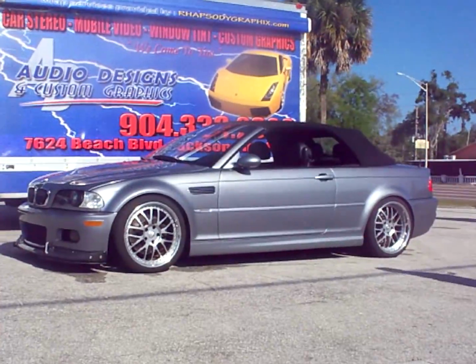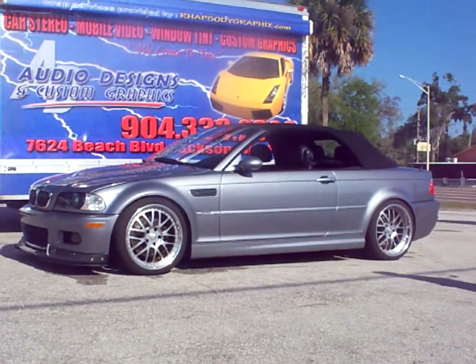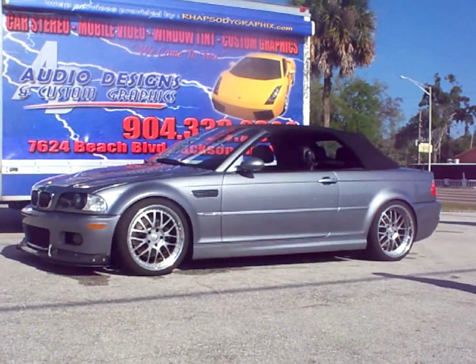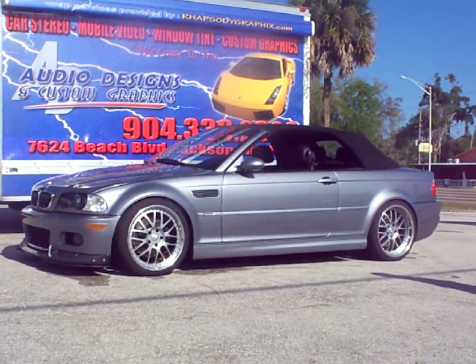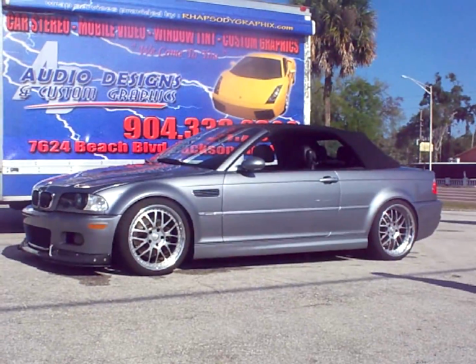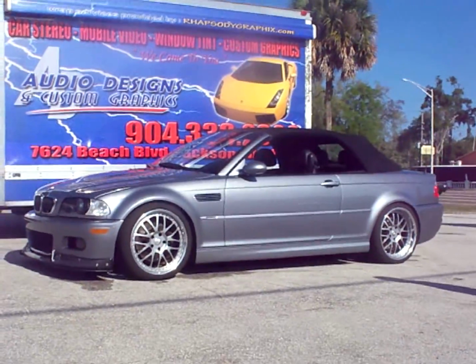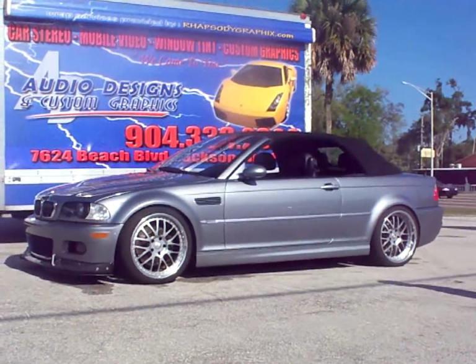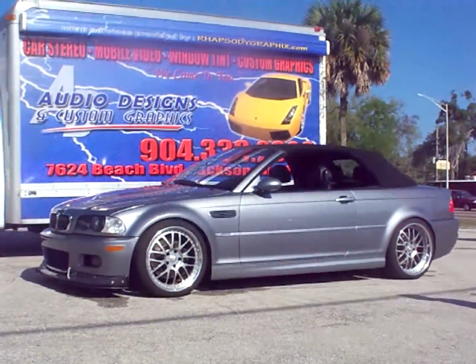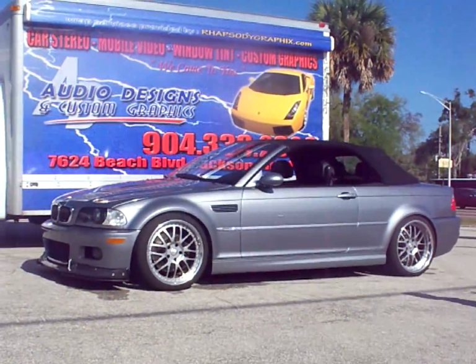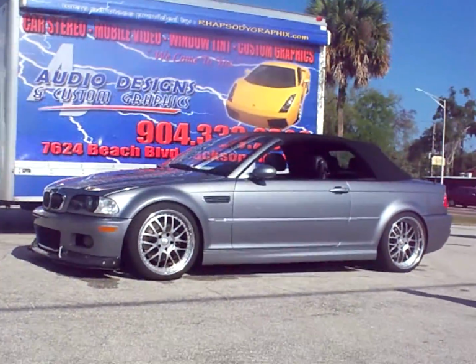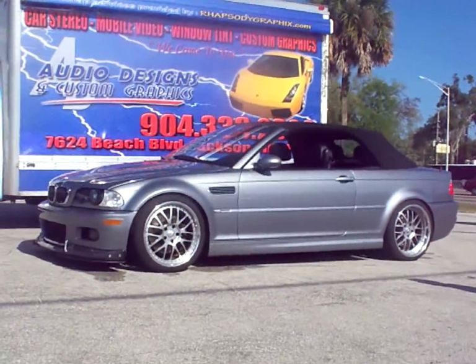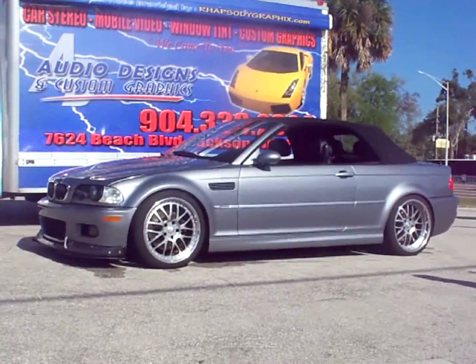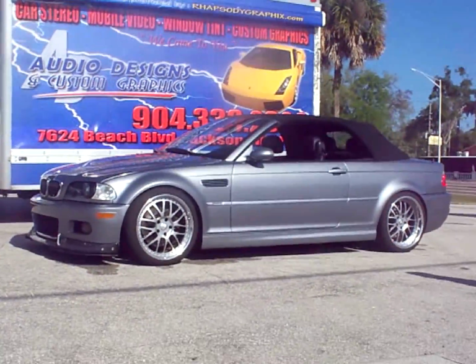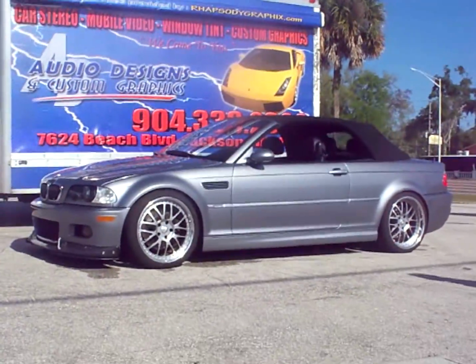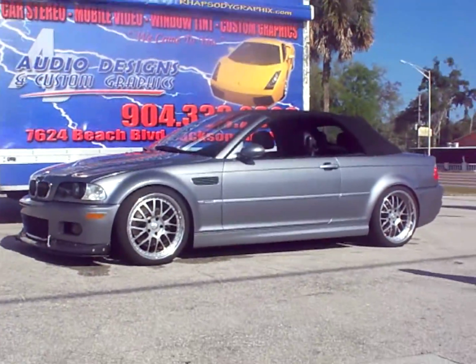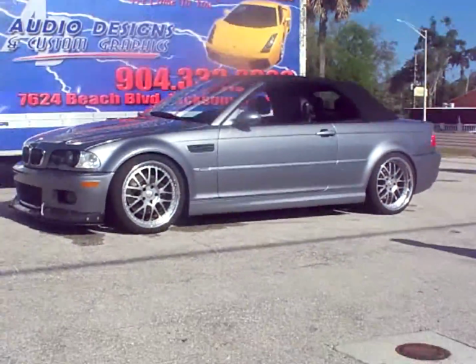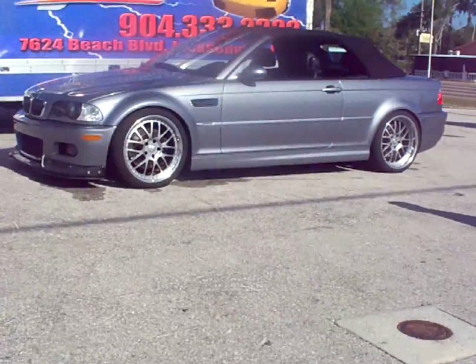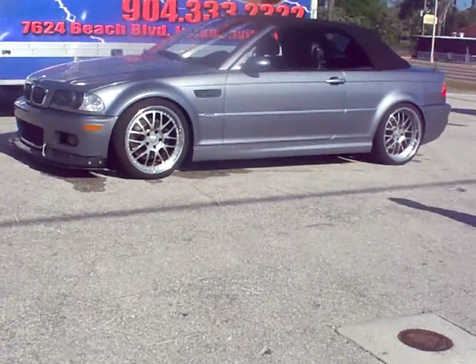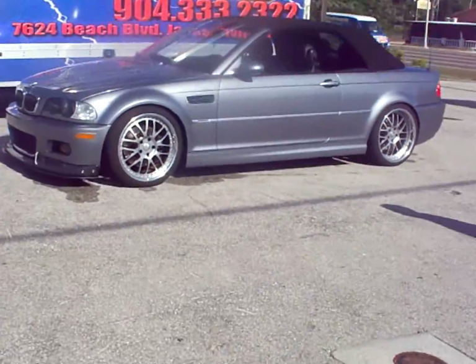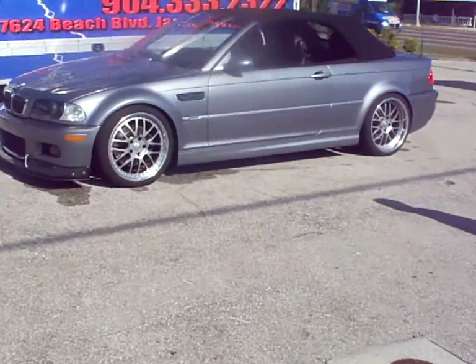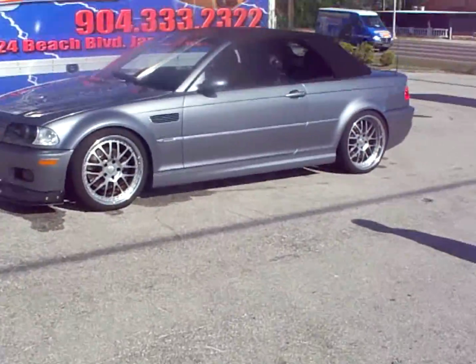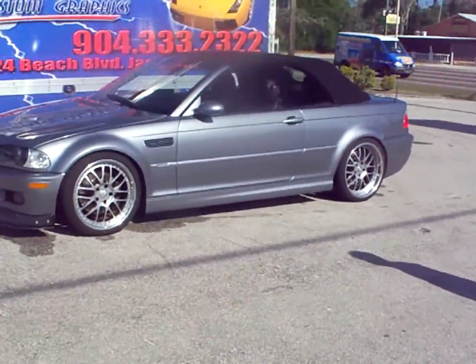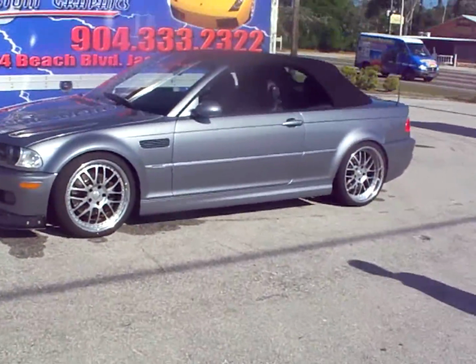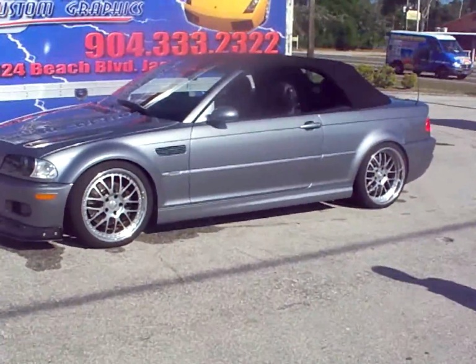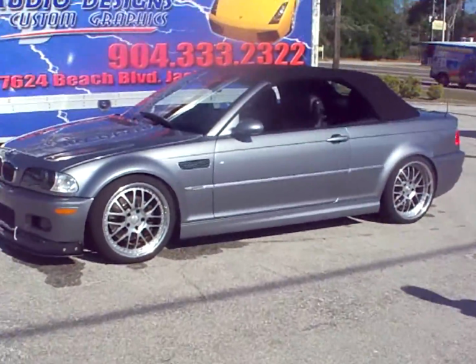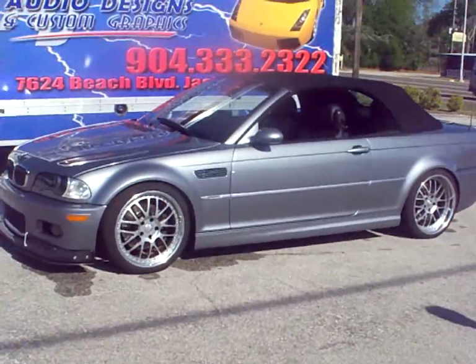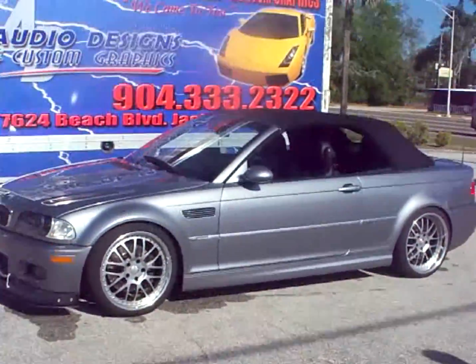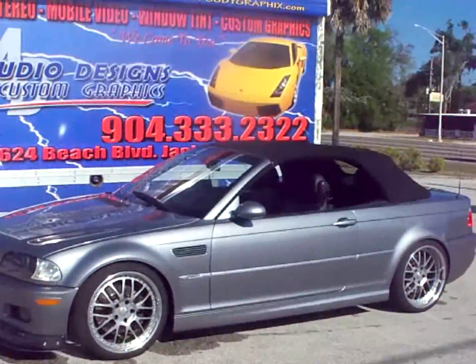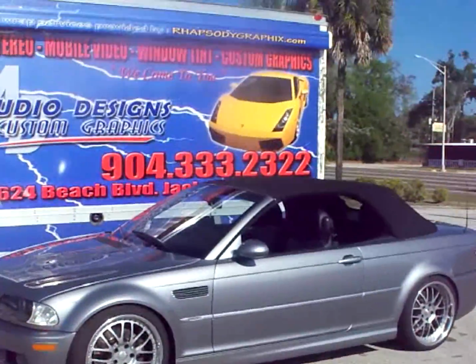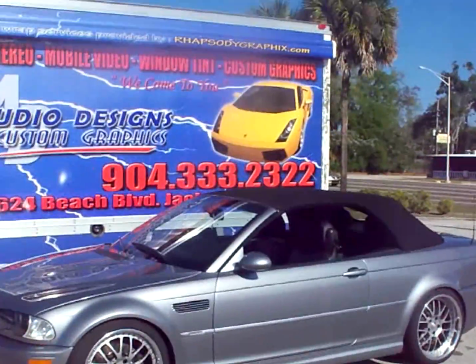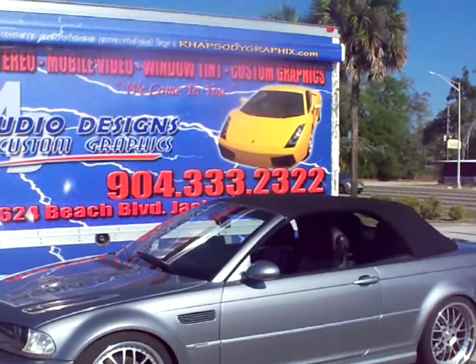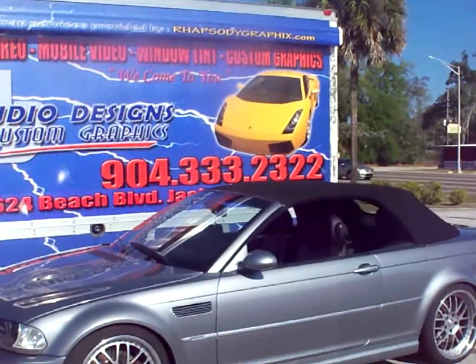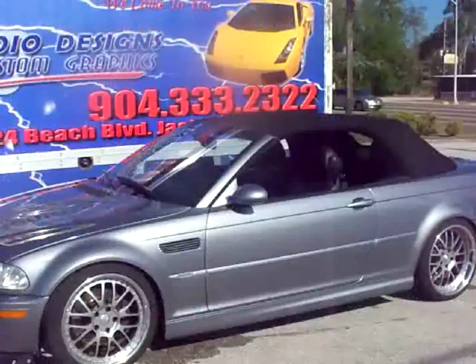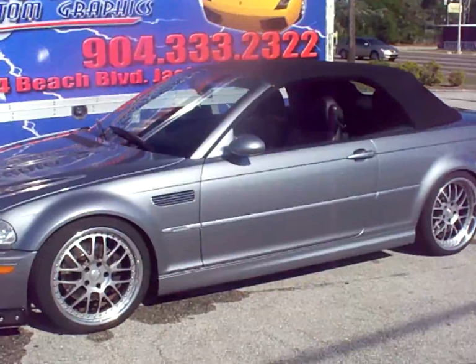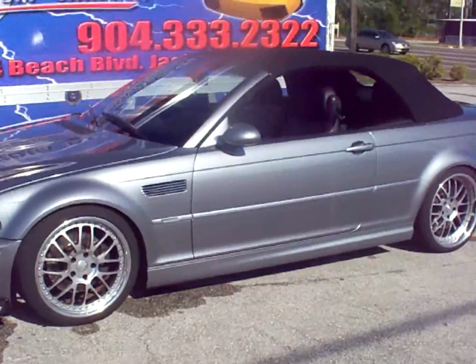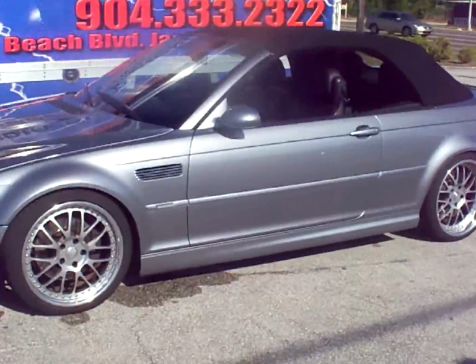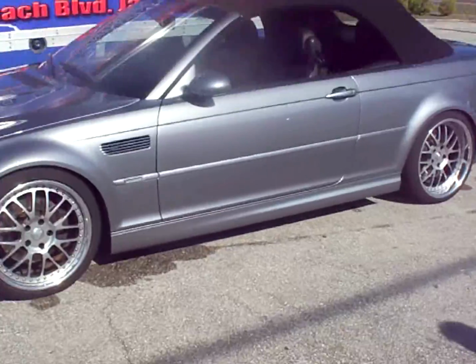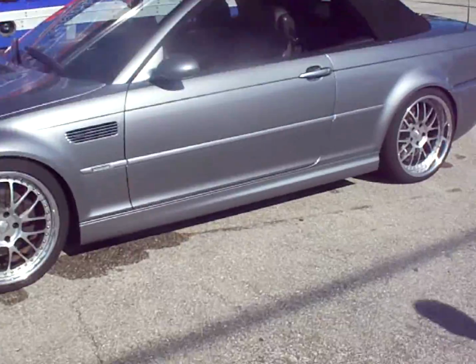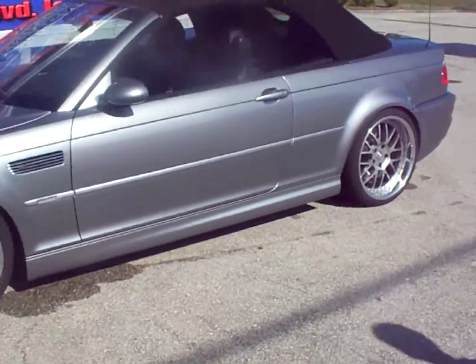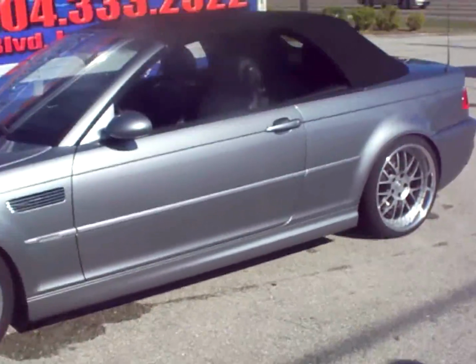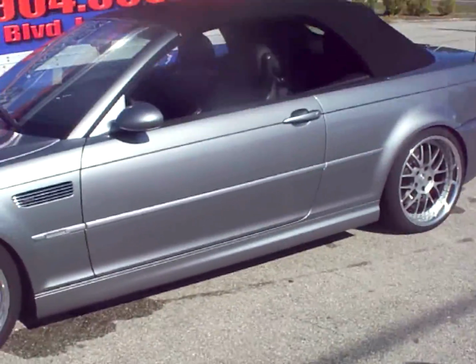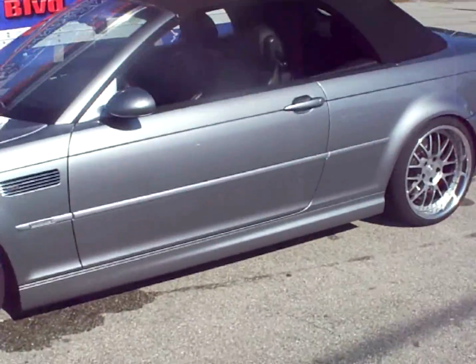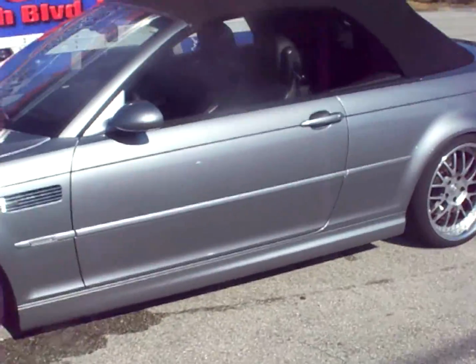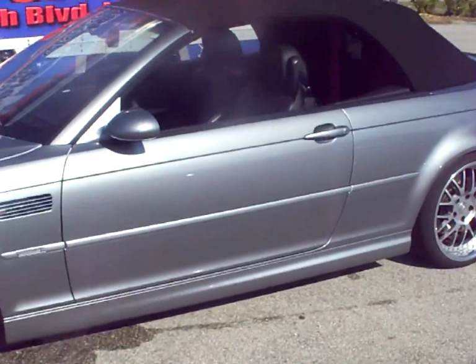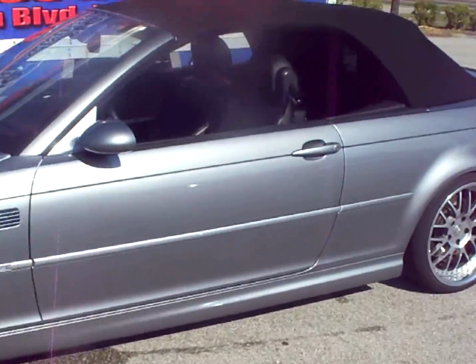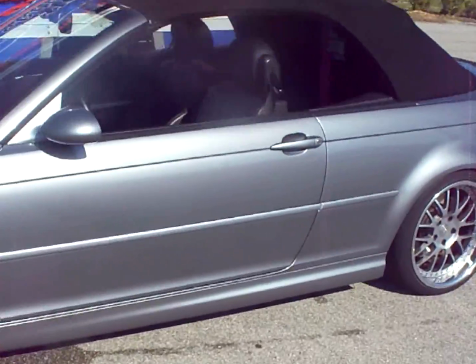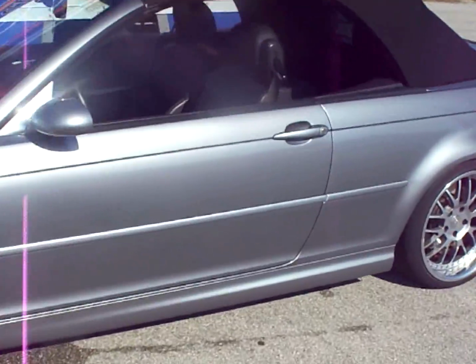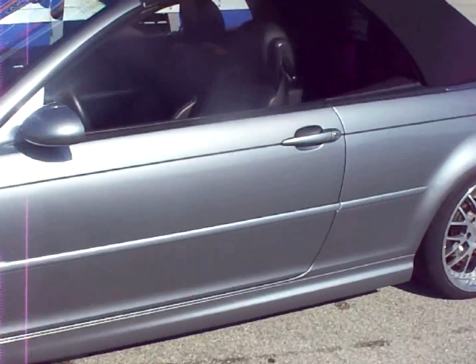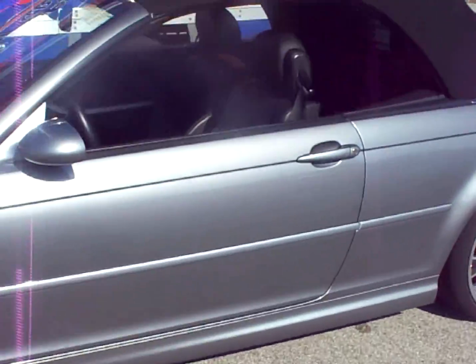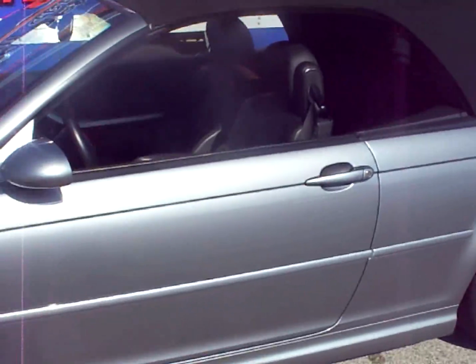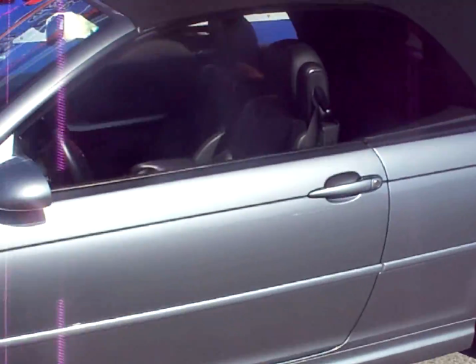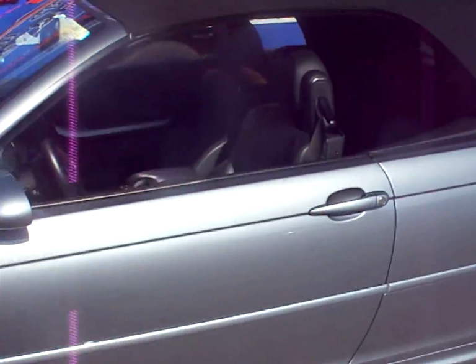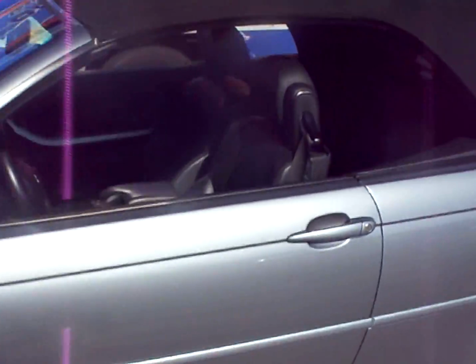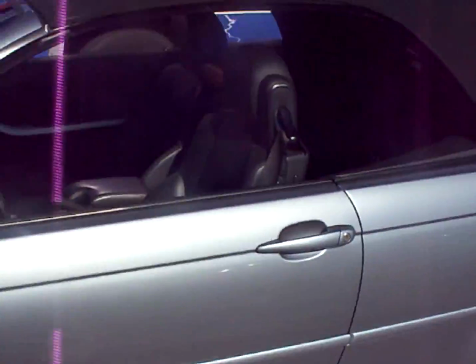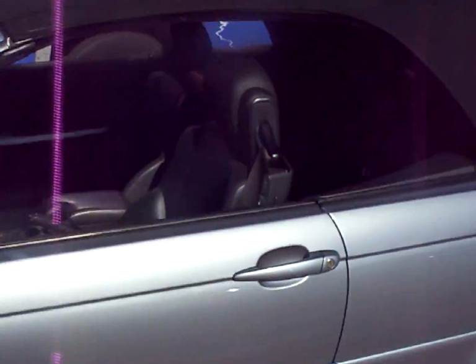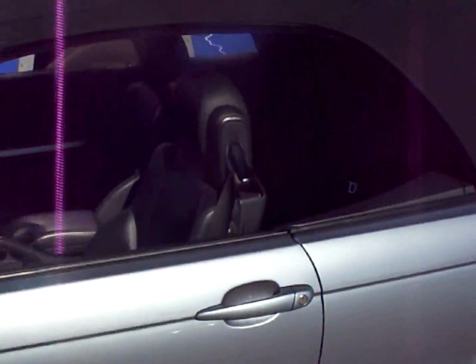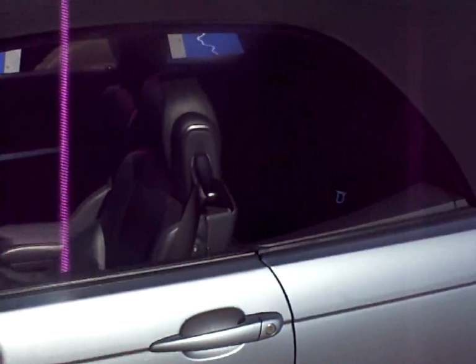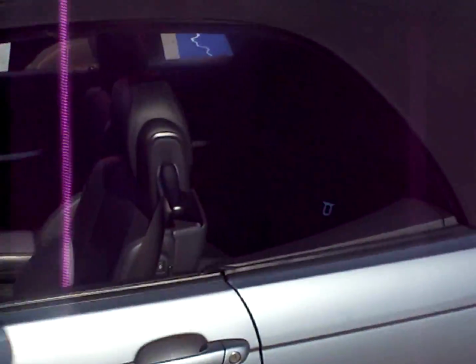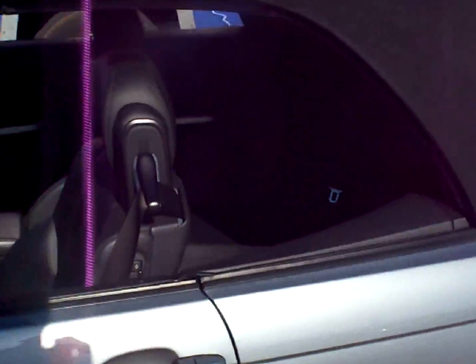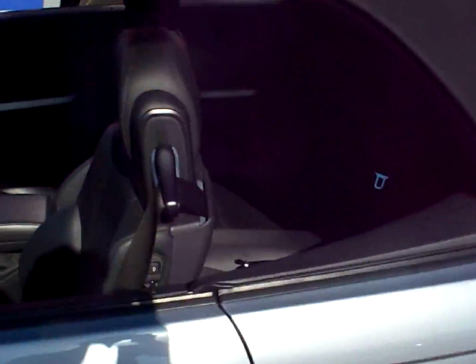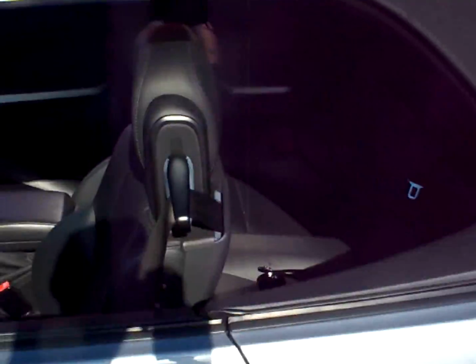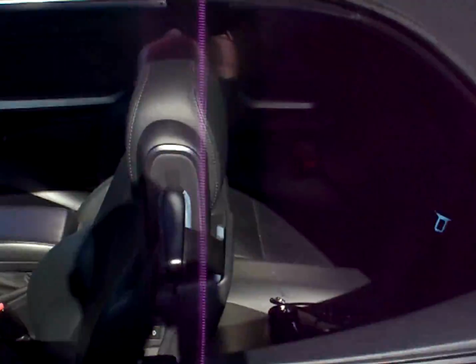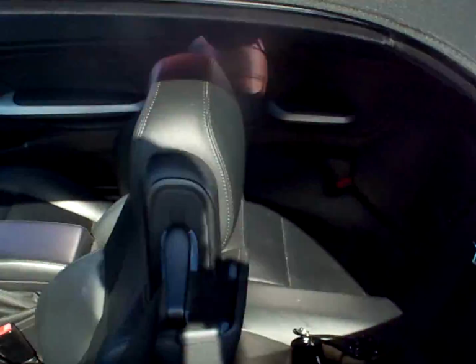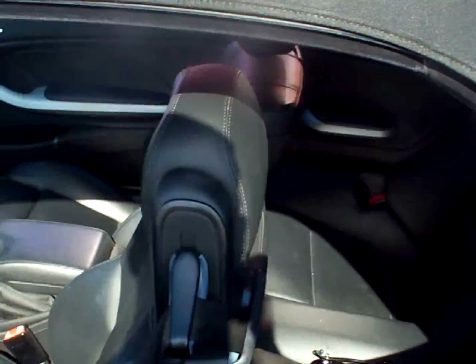Hey, this is Darren with Audio Designs and Custom Graphics in Jacksonville, Florida. Working on a 2004 BMW M3.